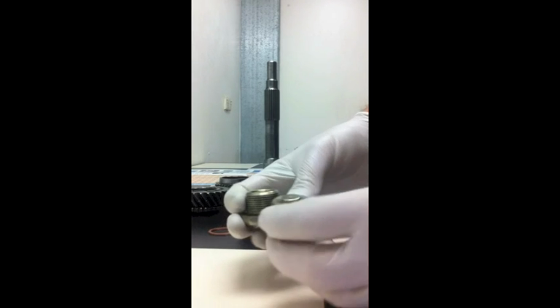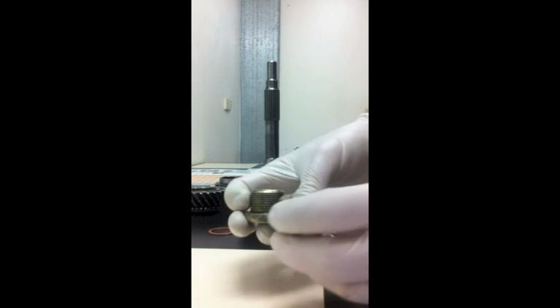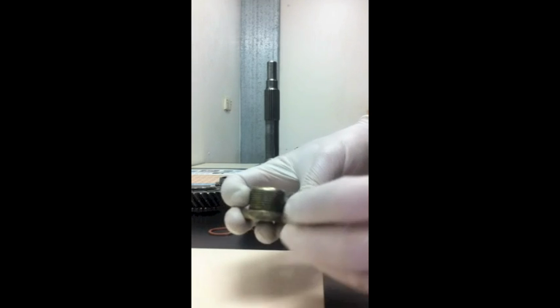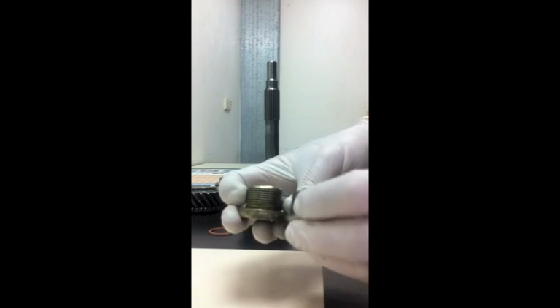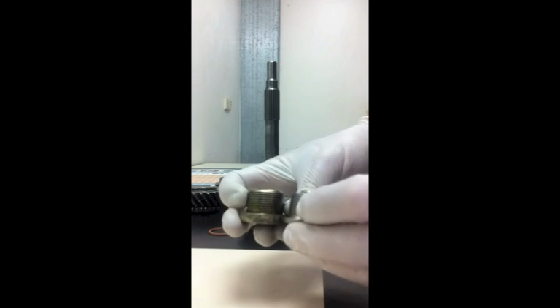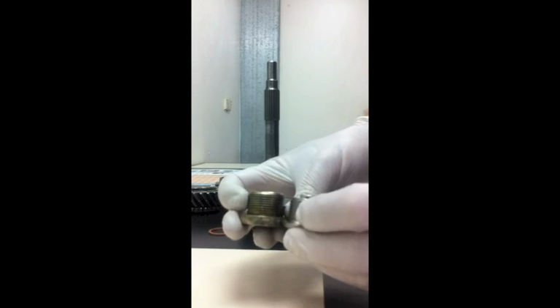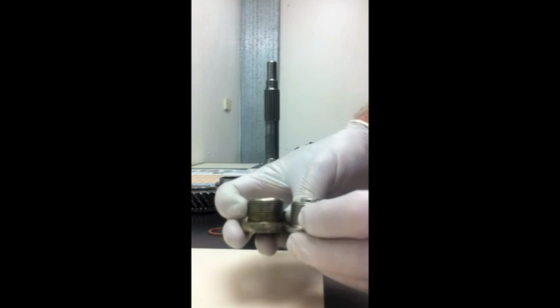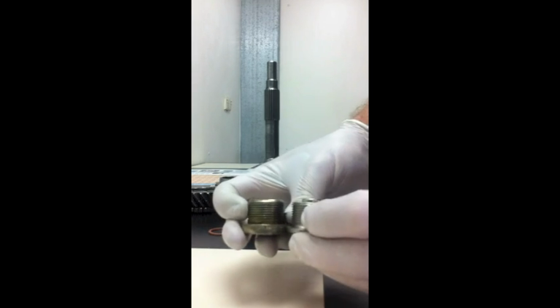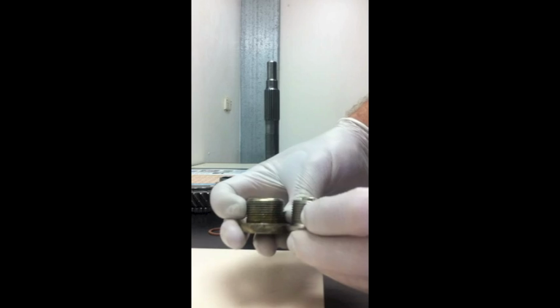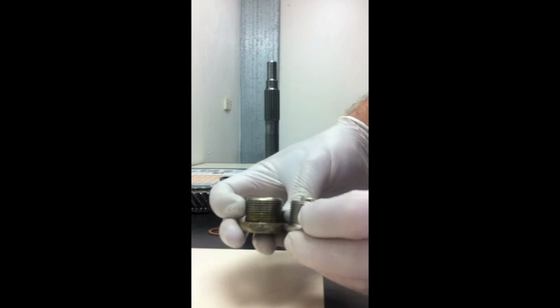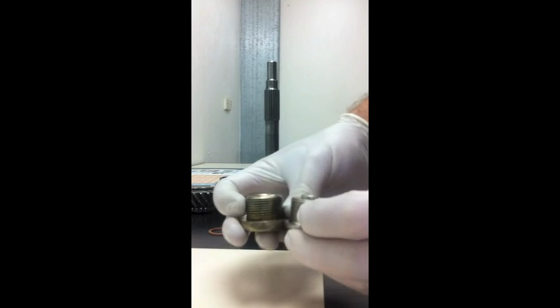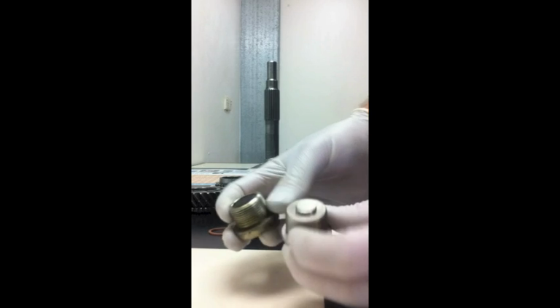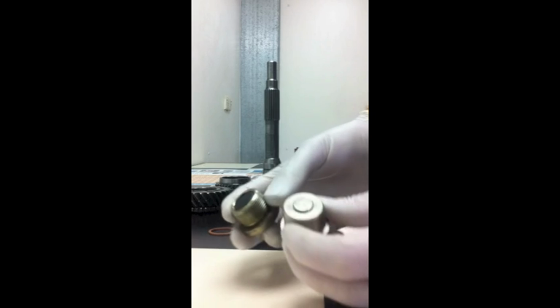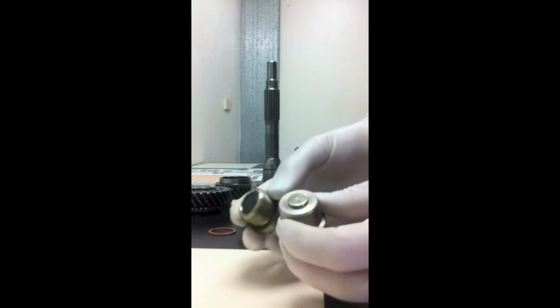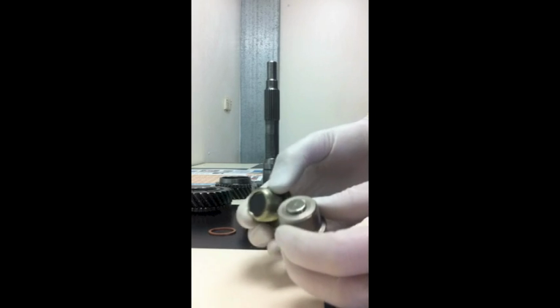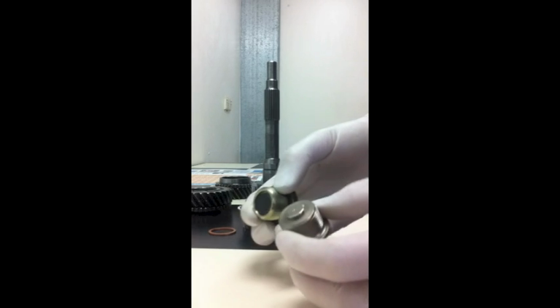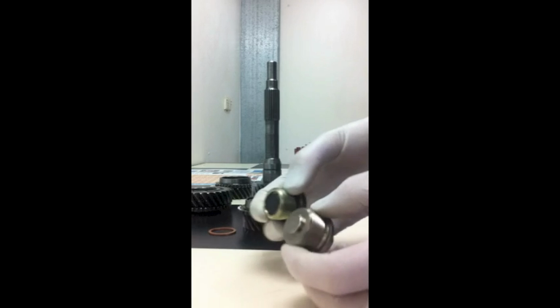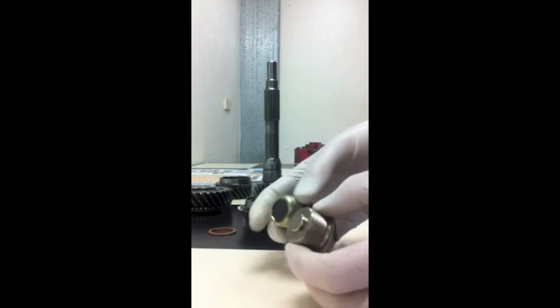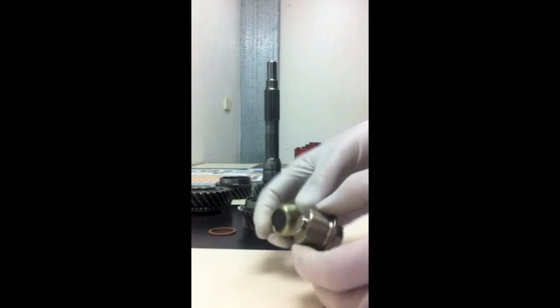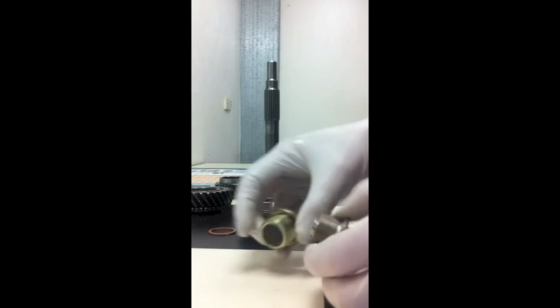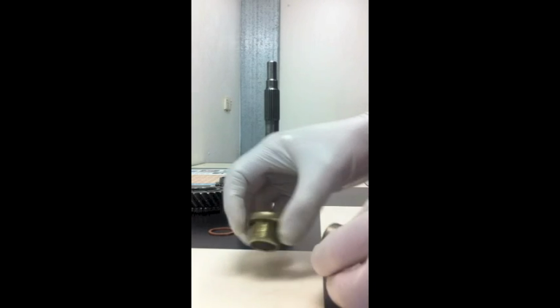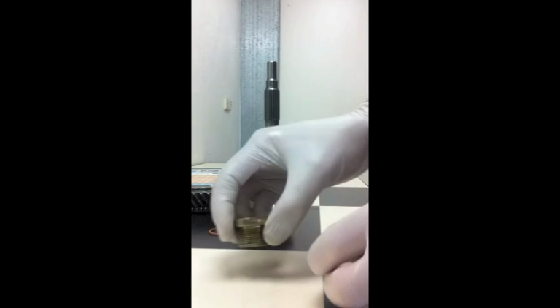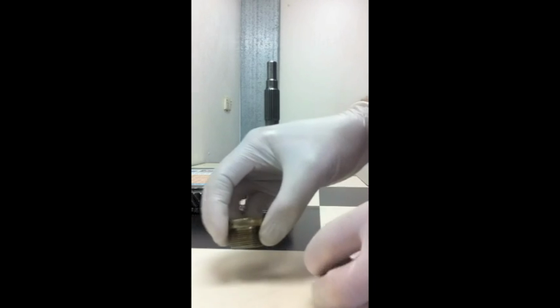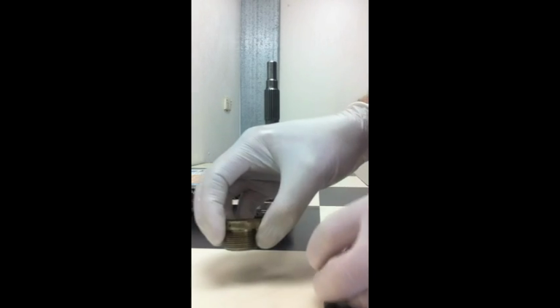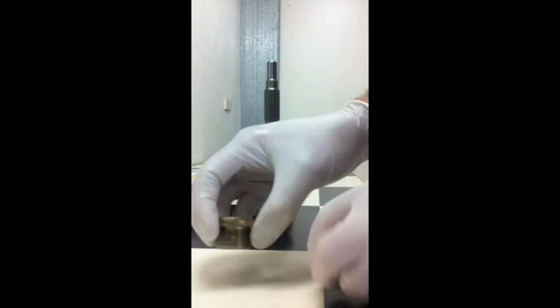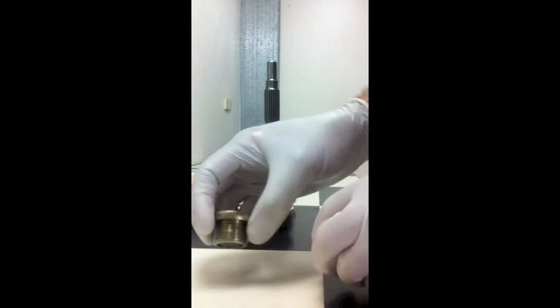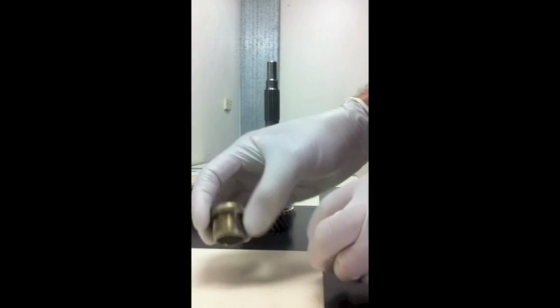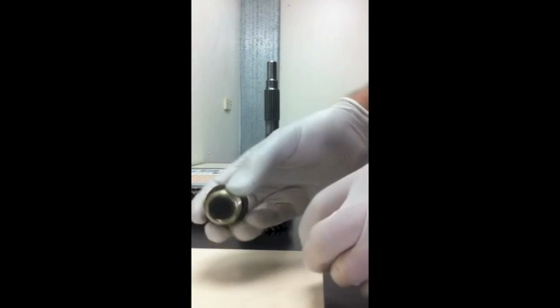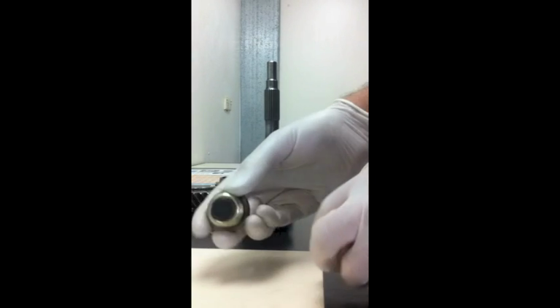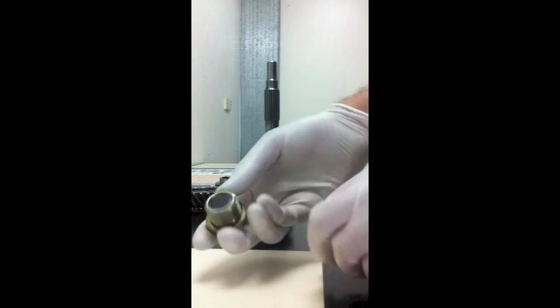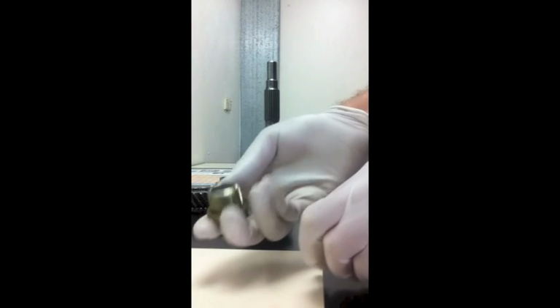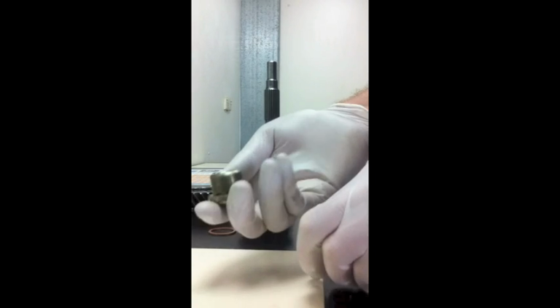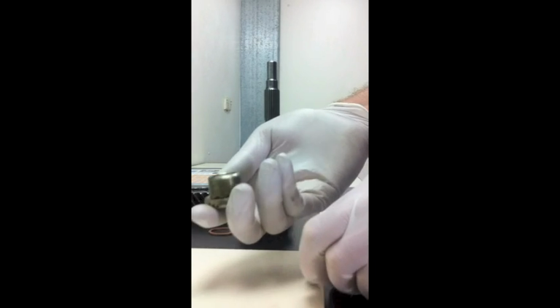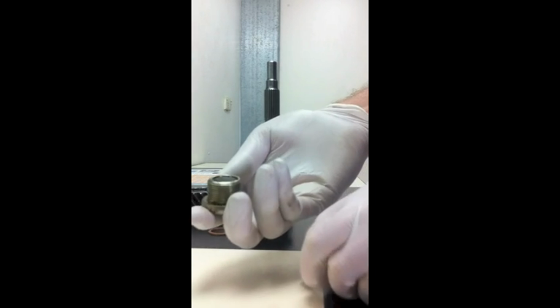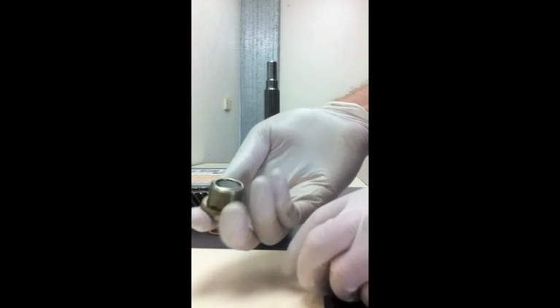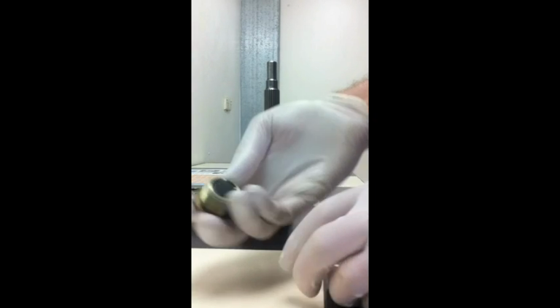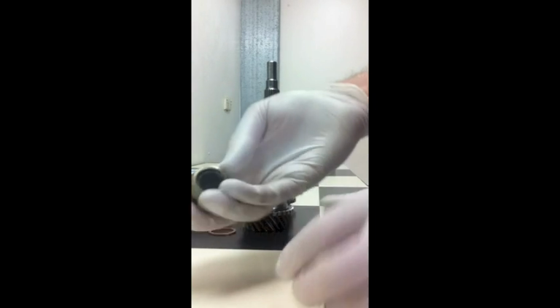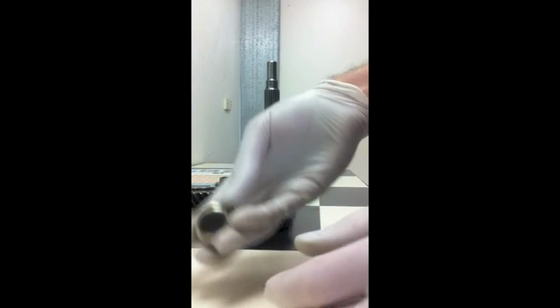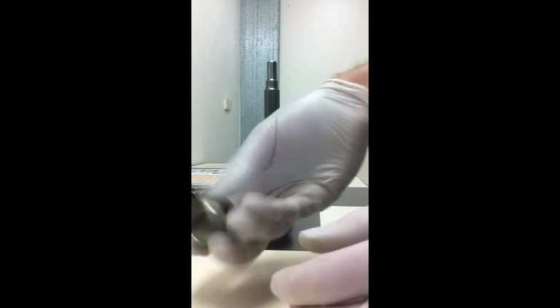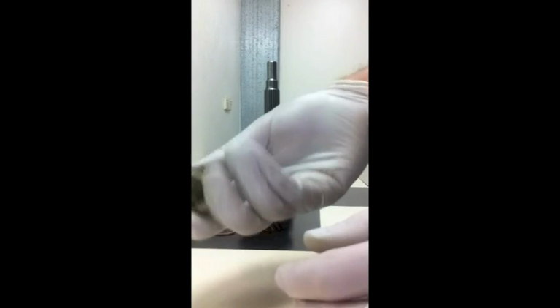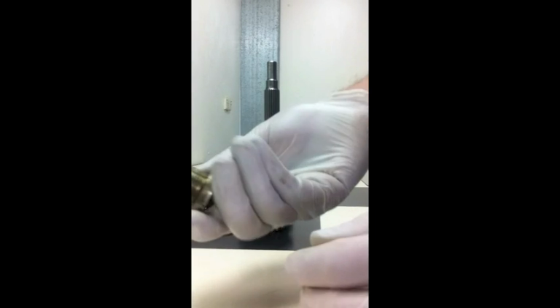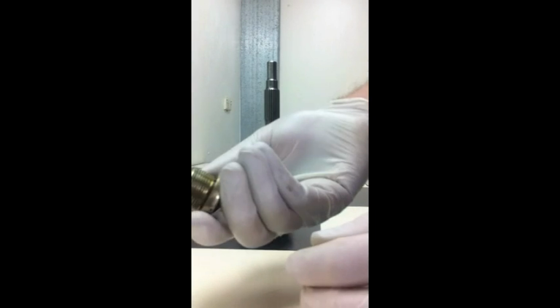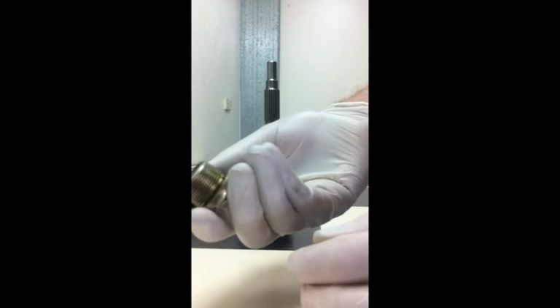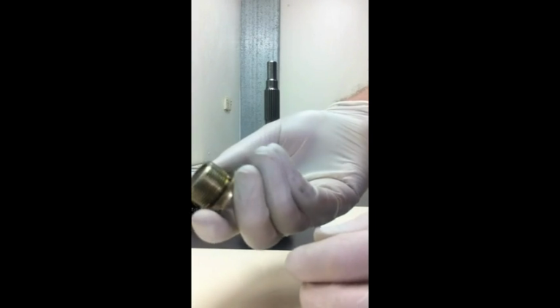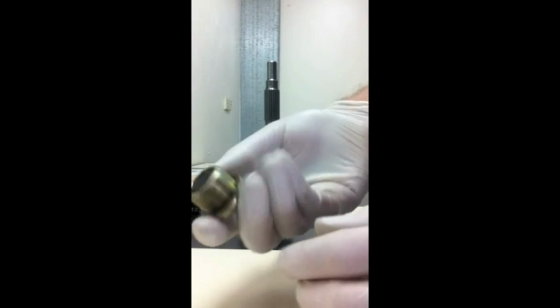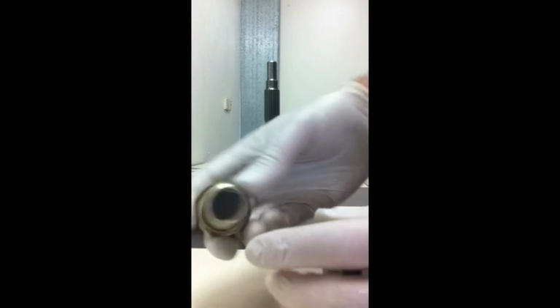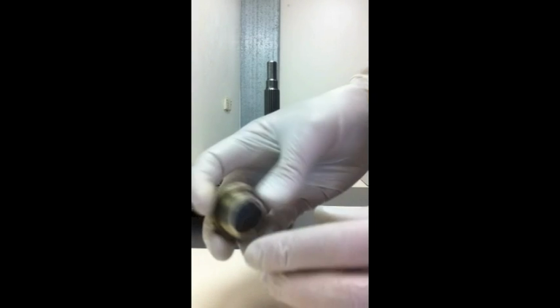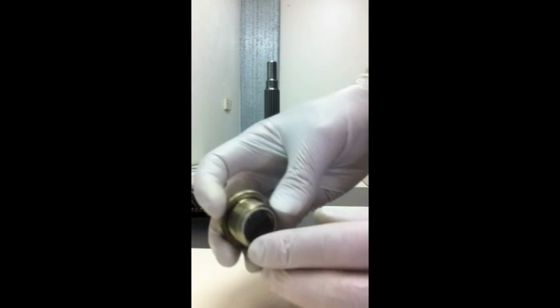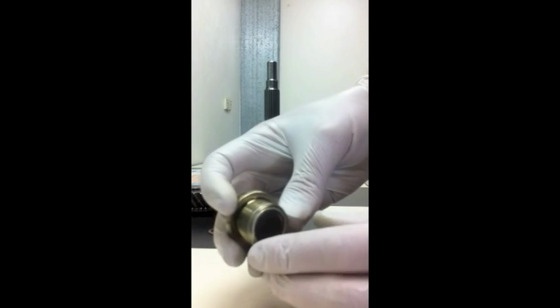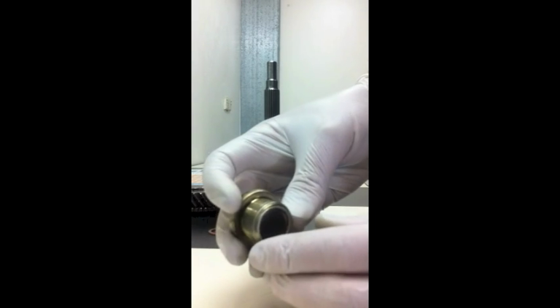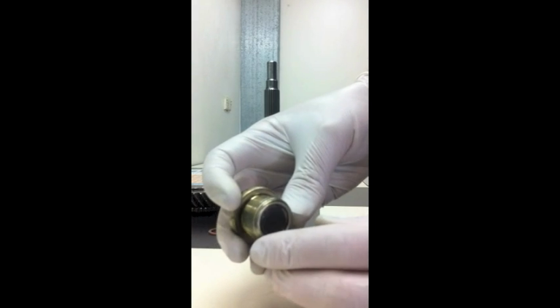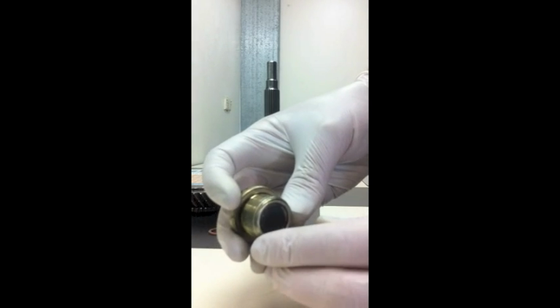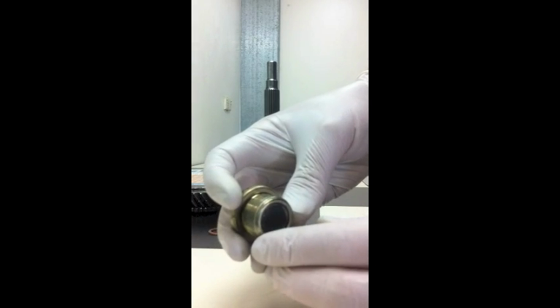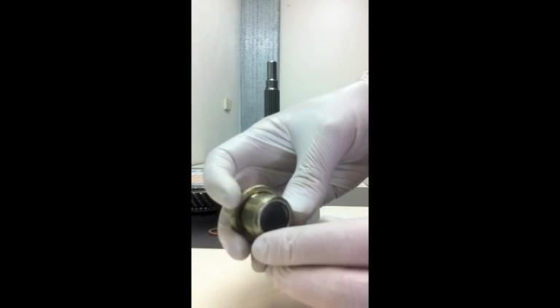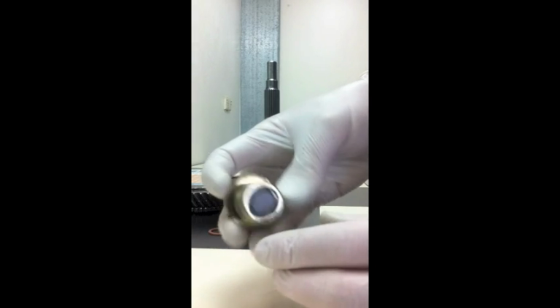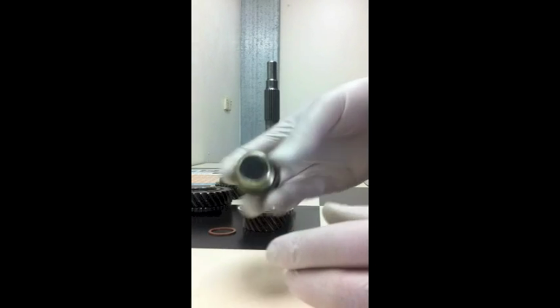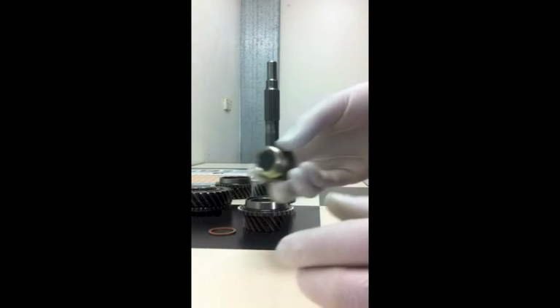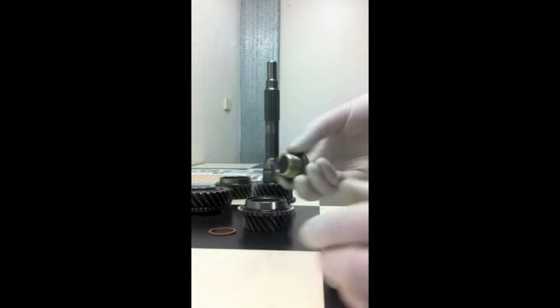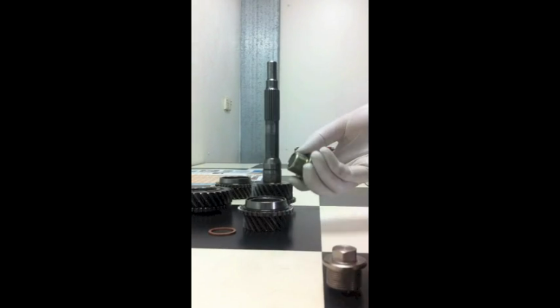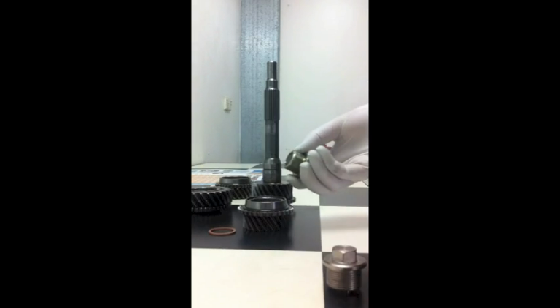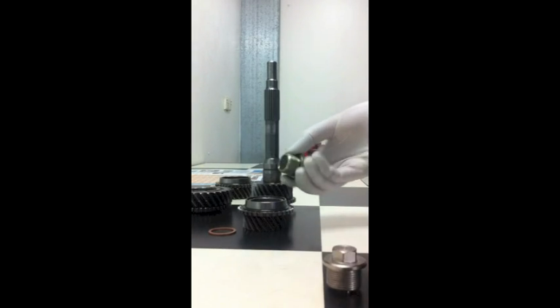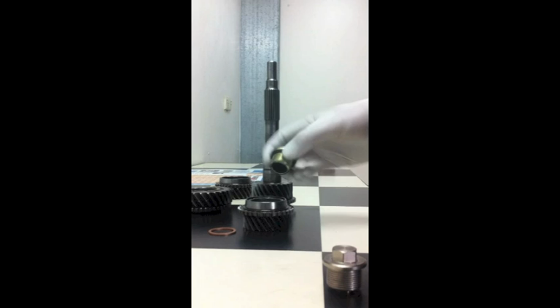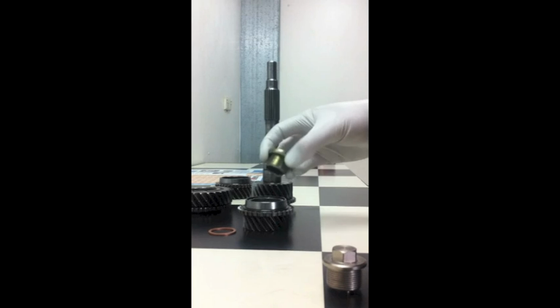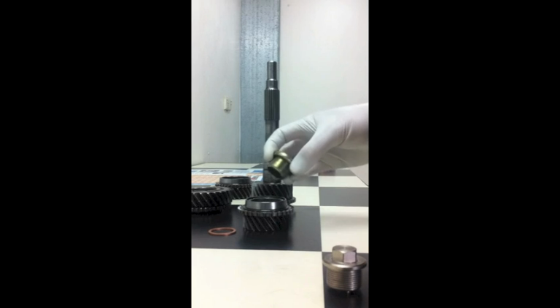But other than that, the thread form is the same, the thread length is the same, and they're quite comparable. Here I've got a gear —